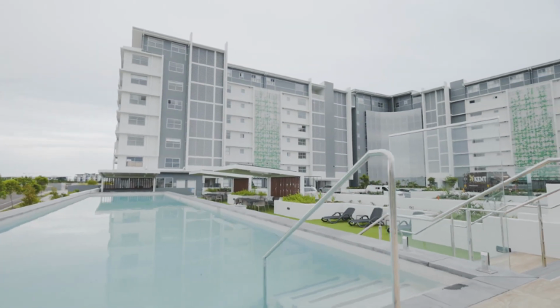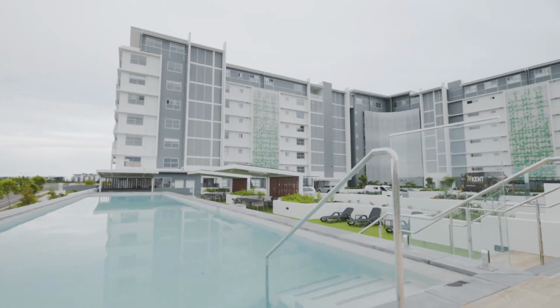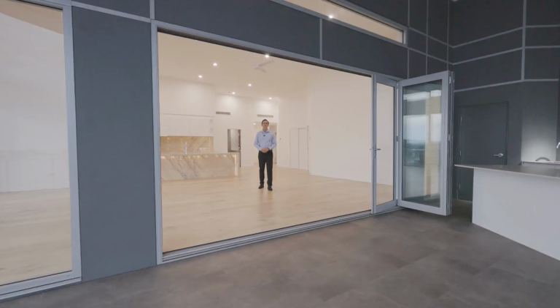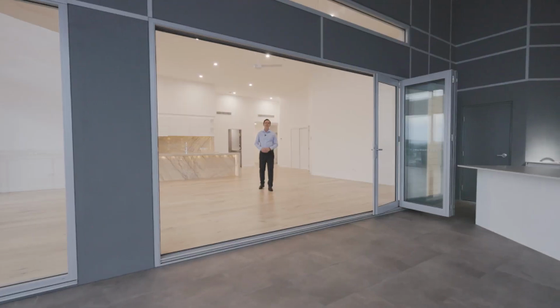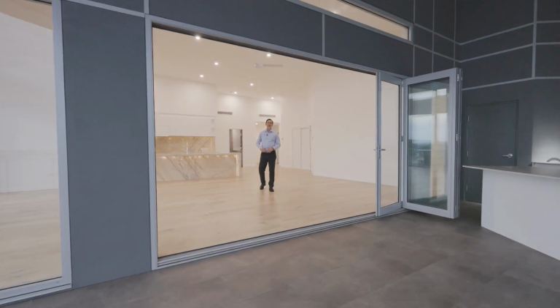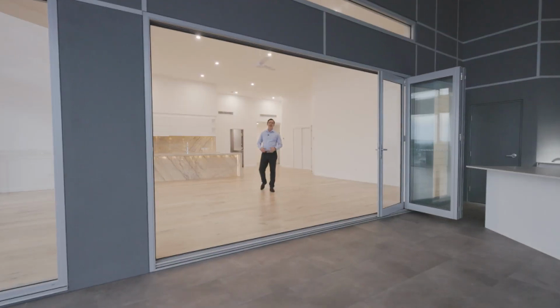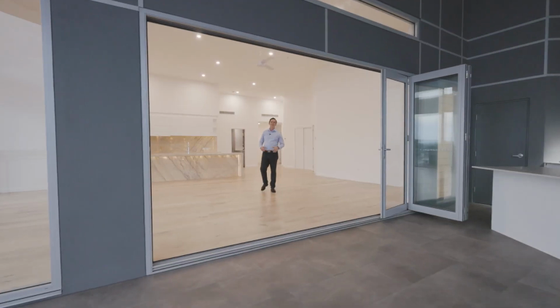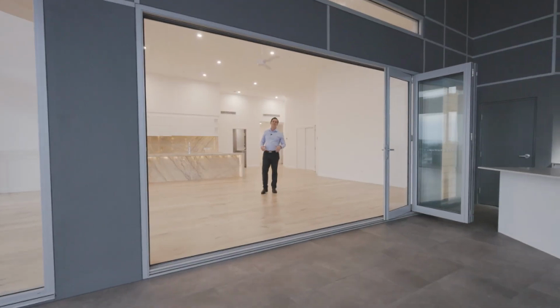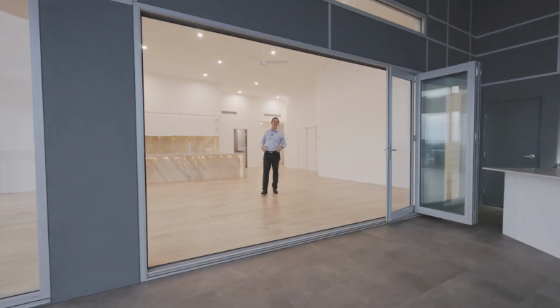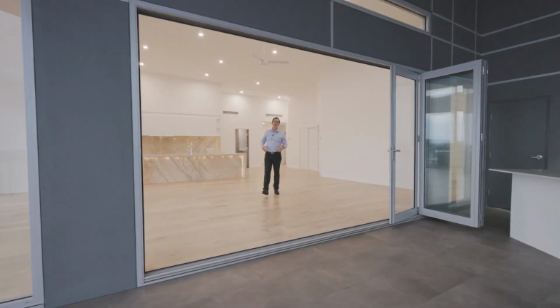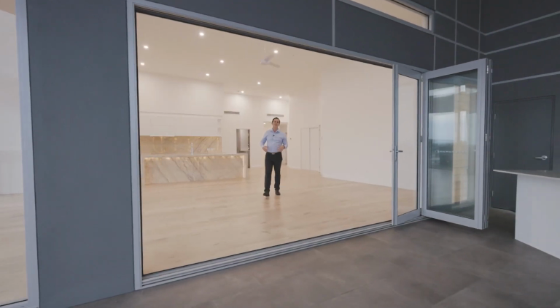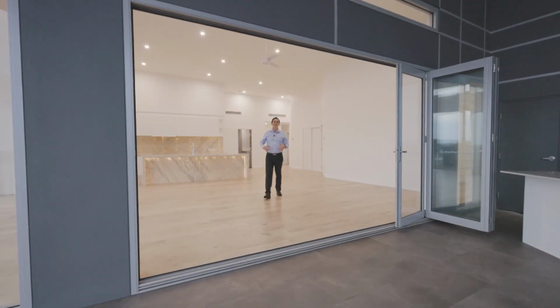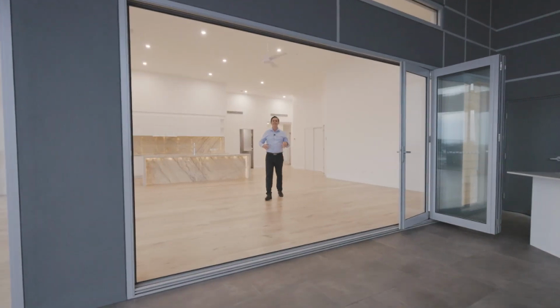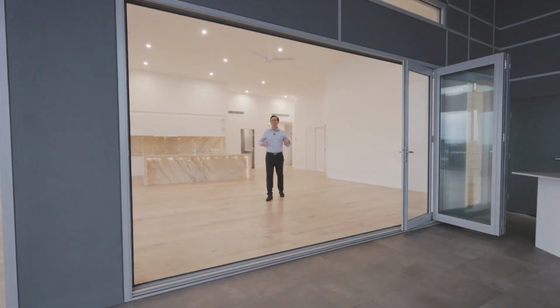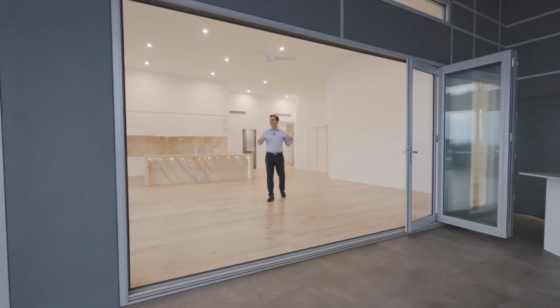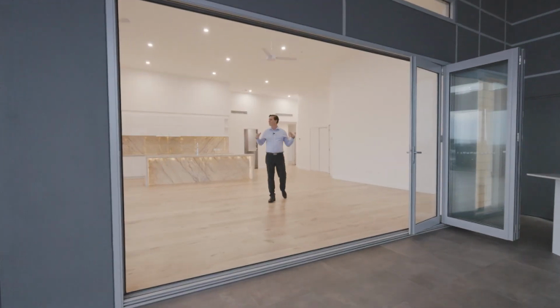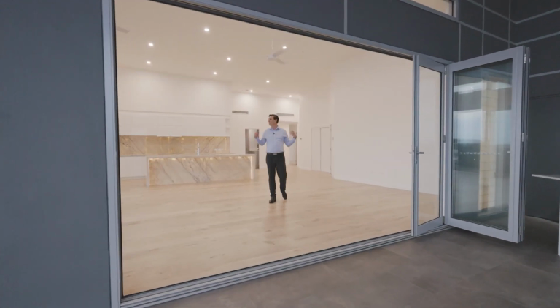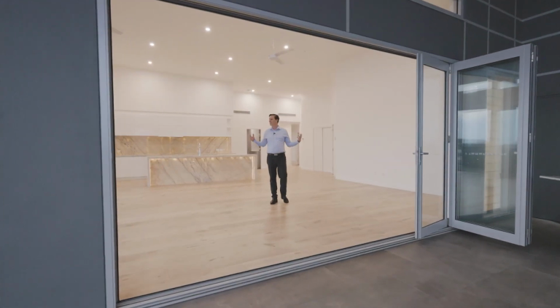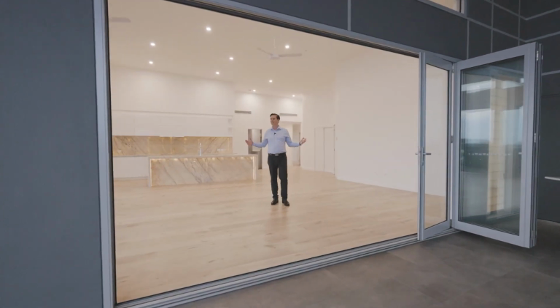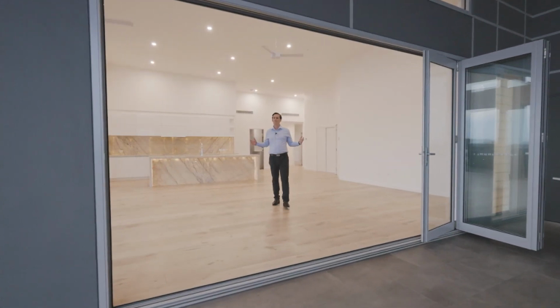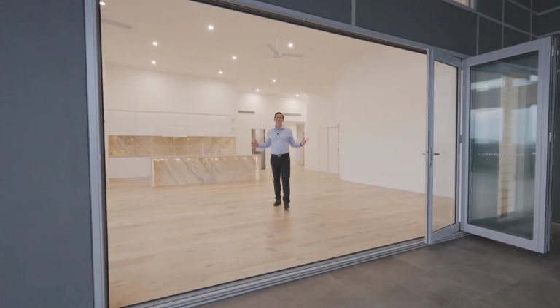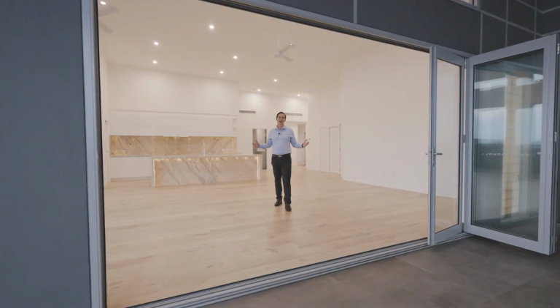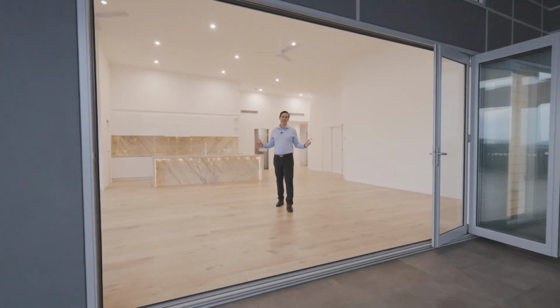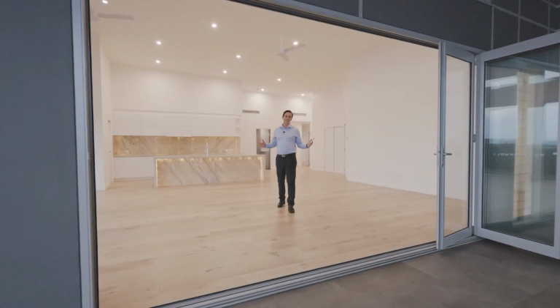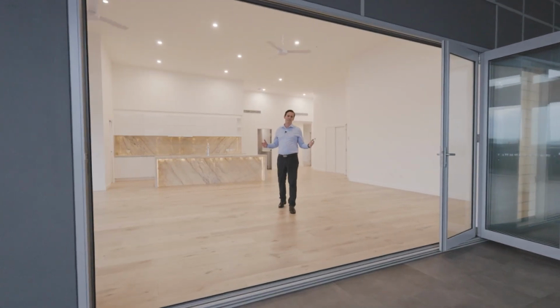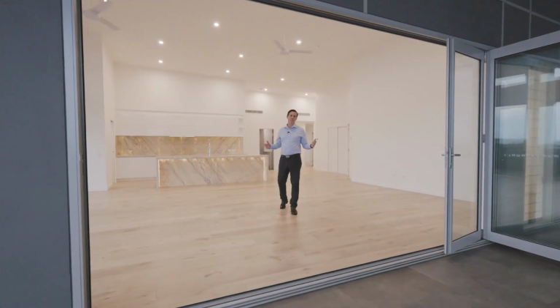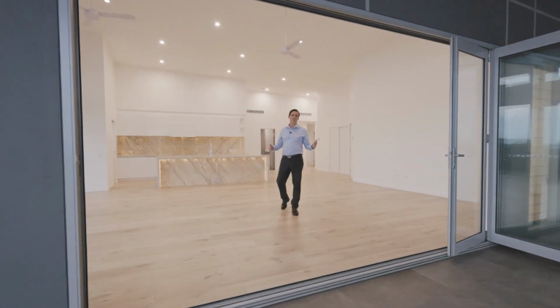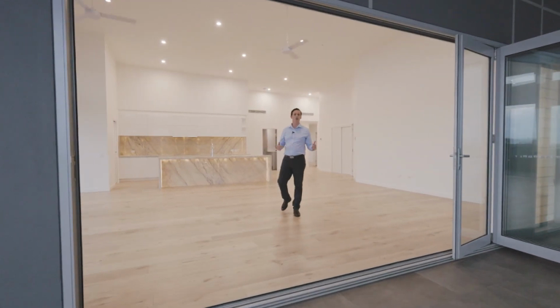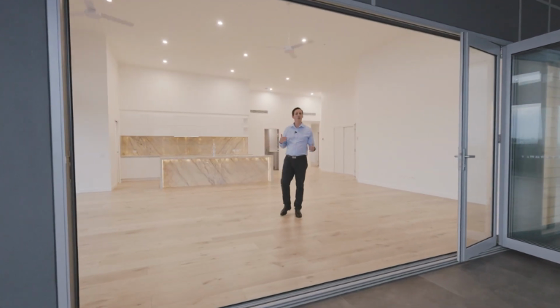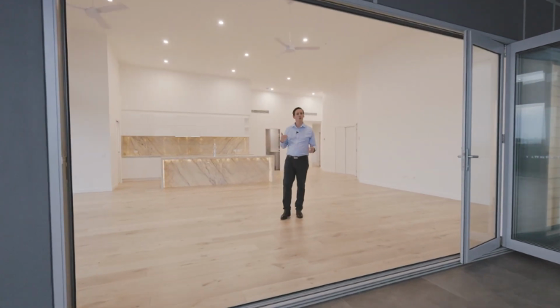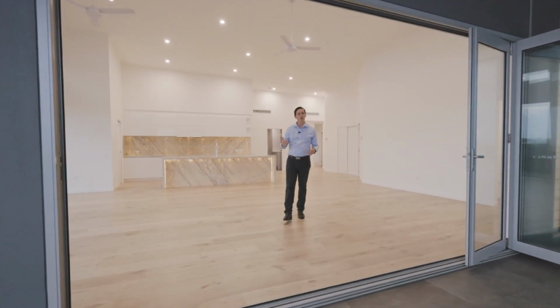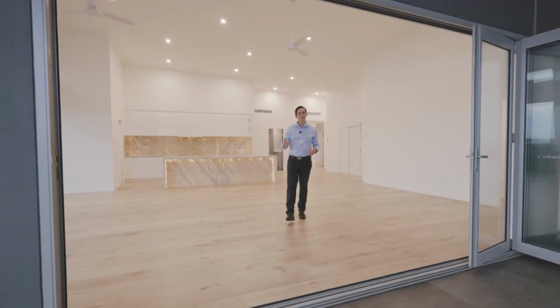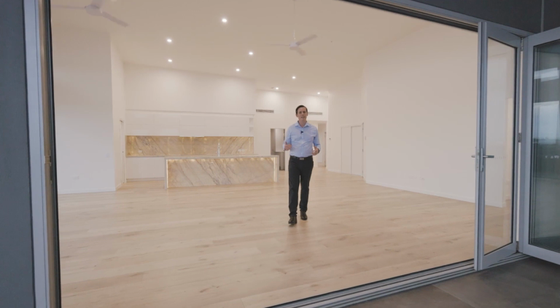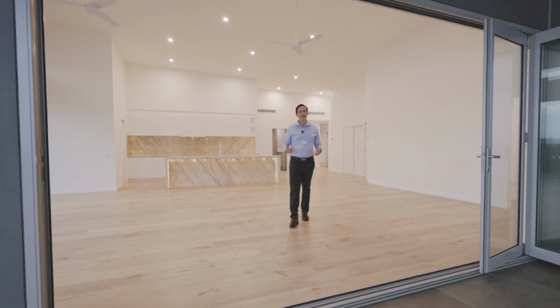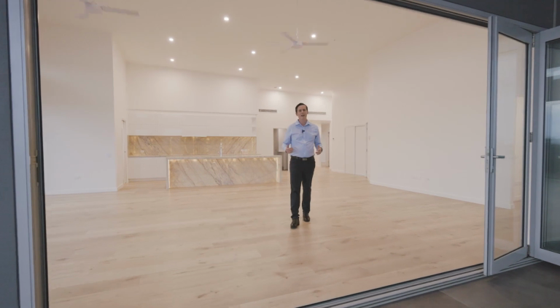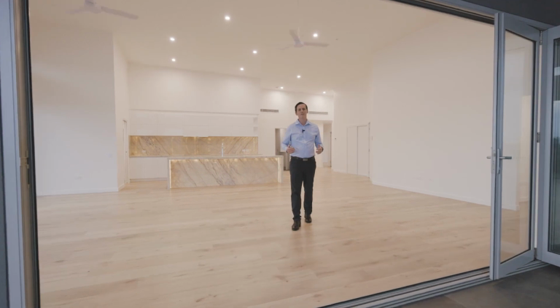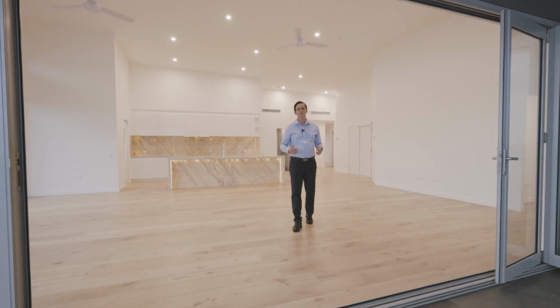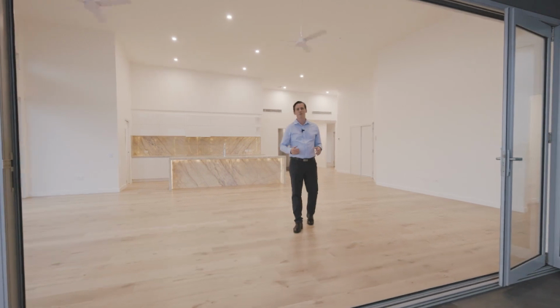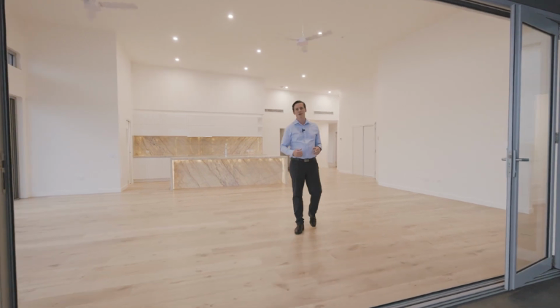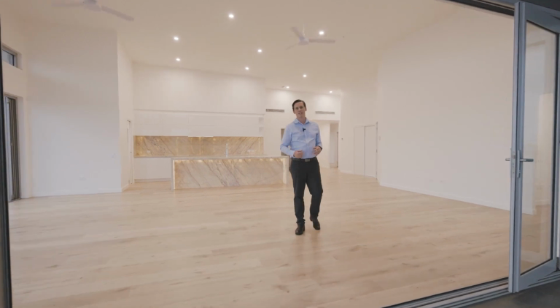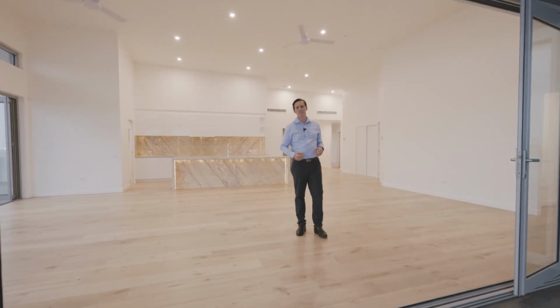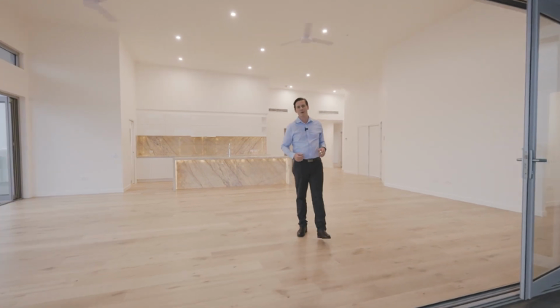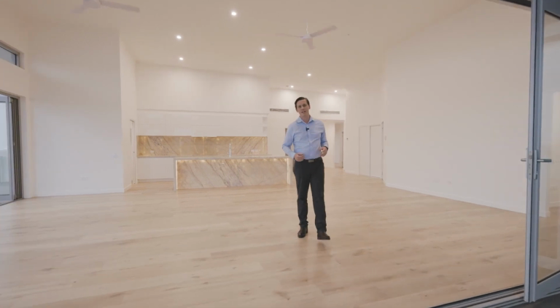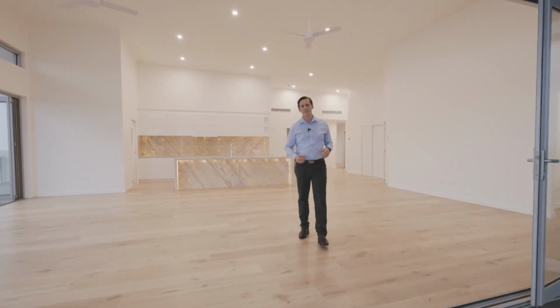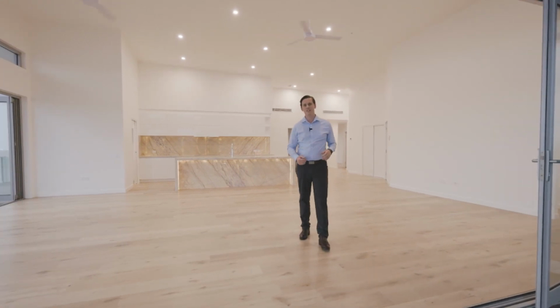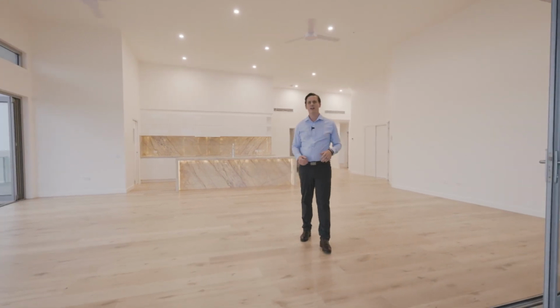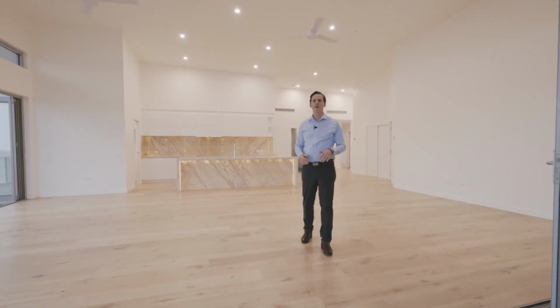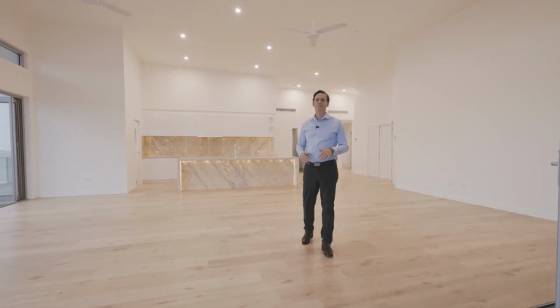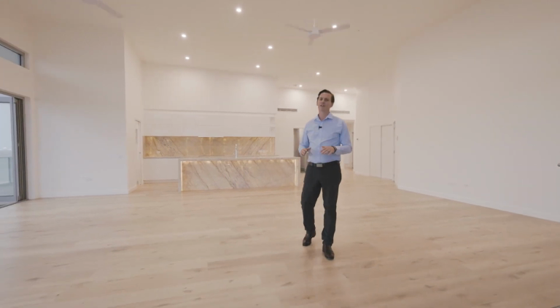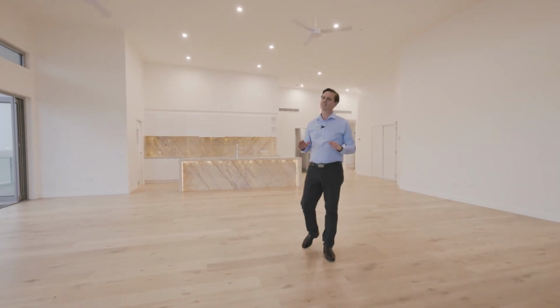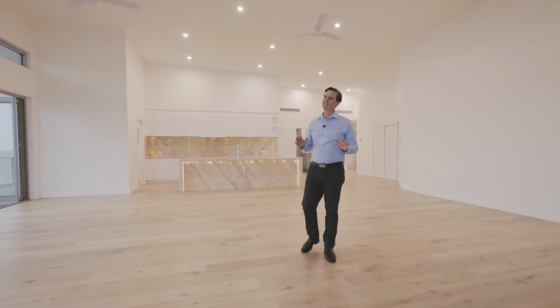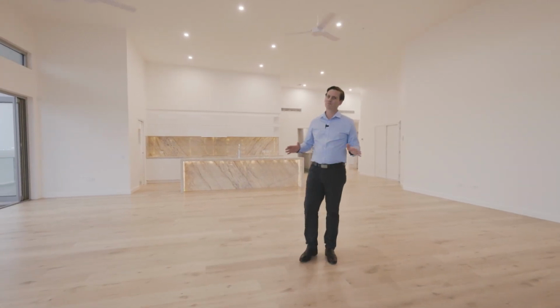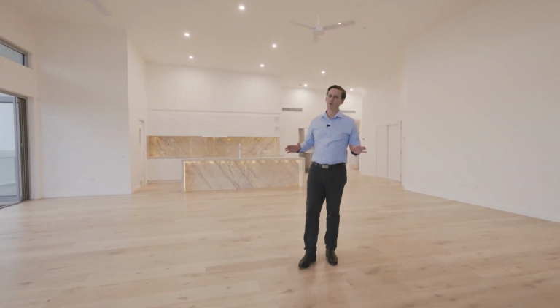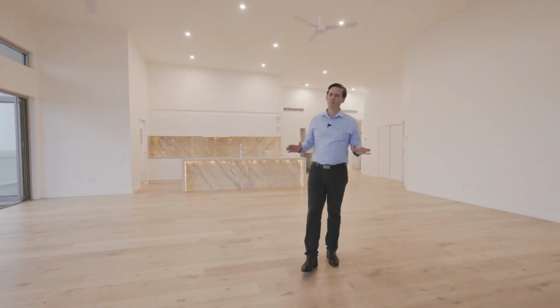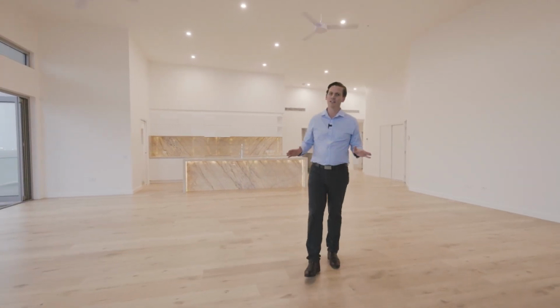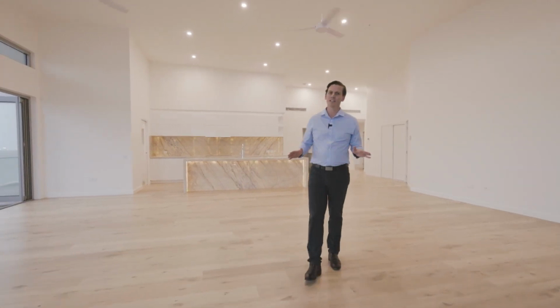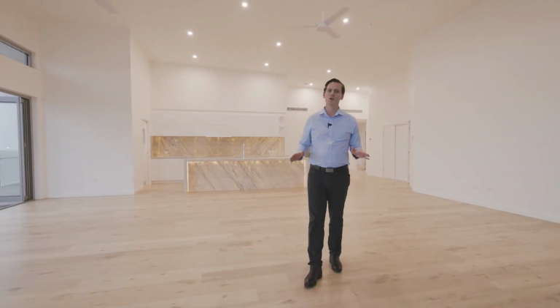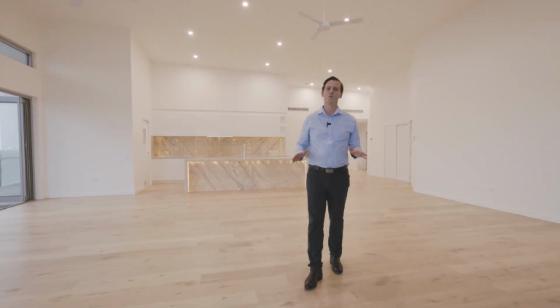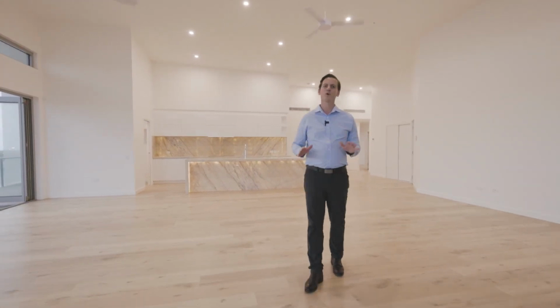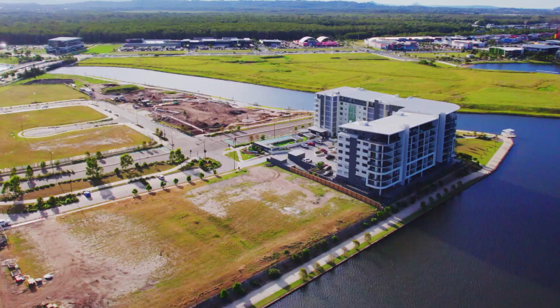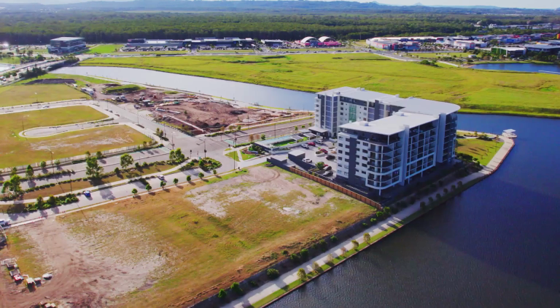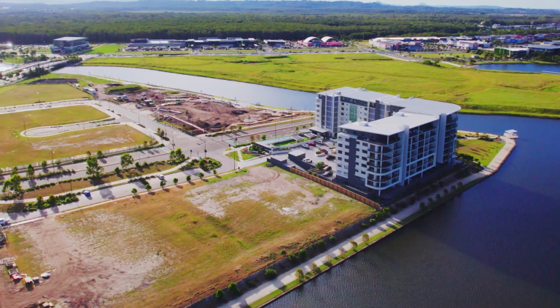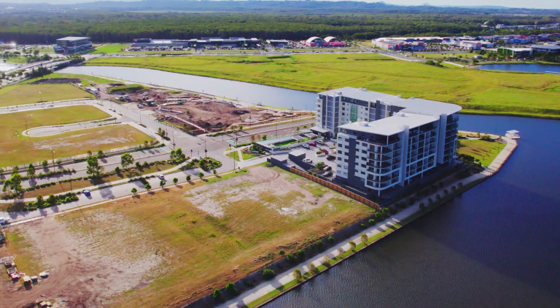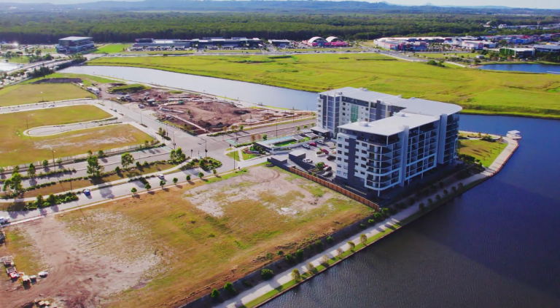Penthouse 5 is simply magnificent, so call me now to book an inspection because this property will not last.